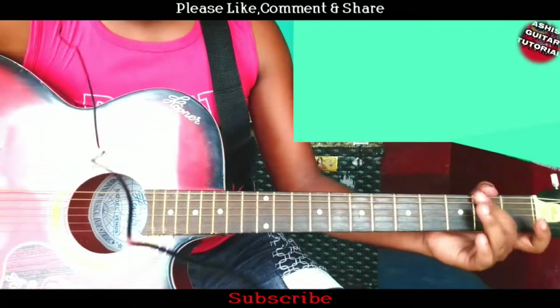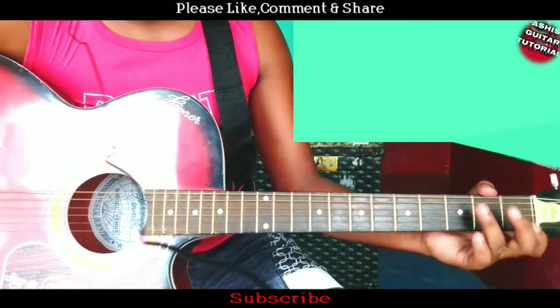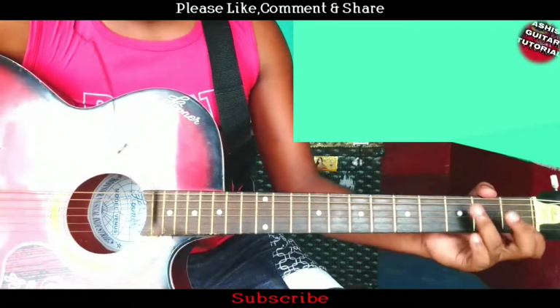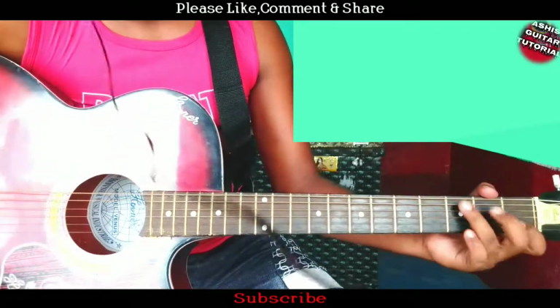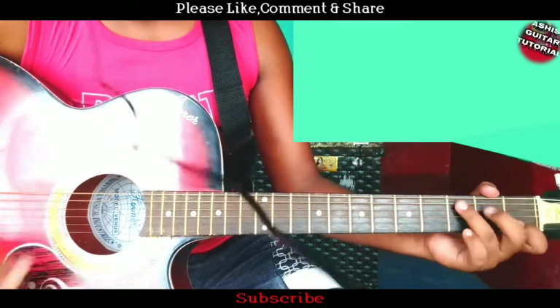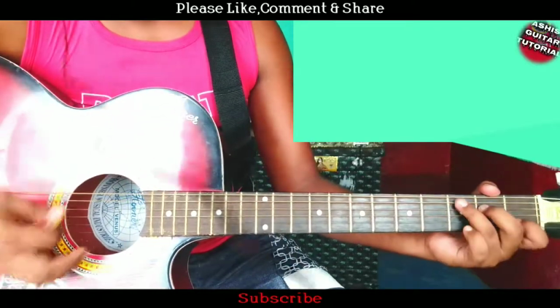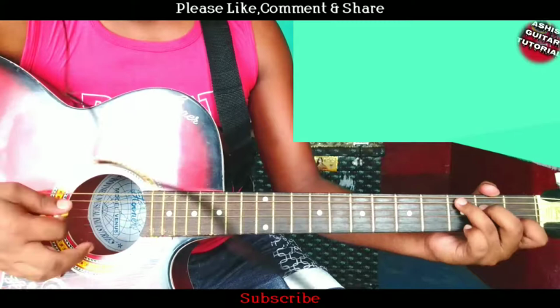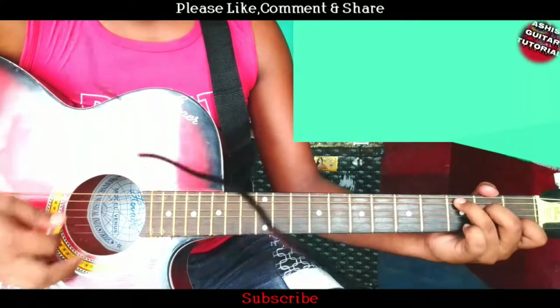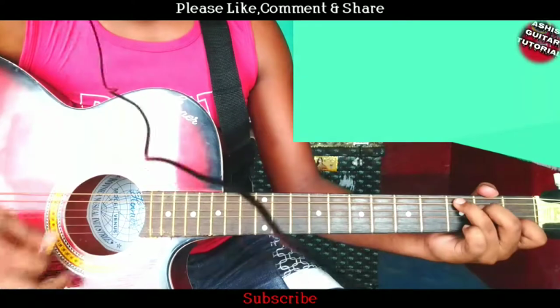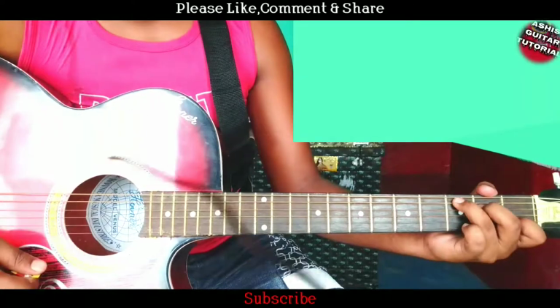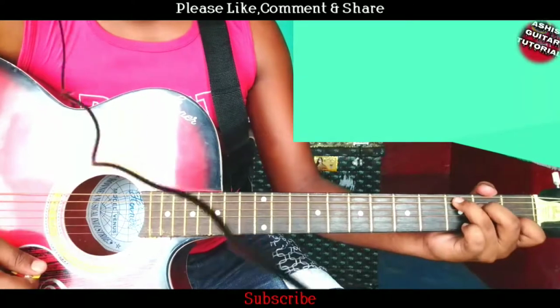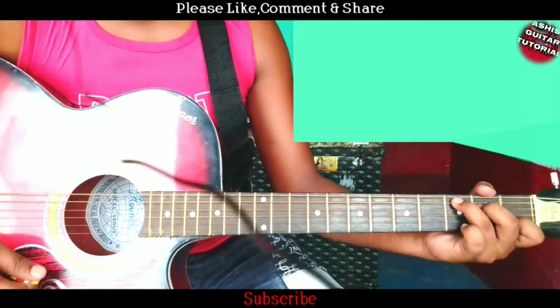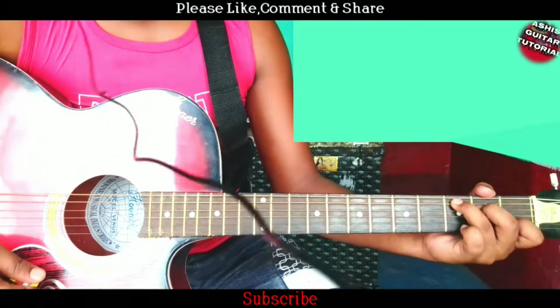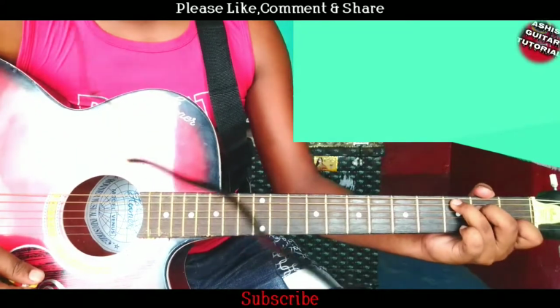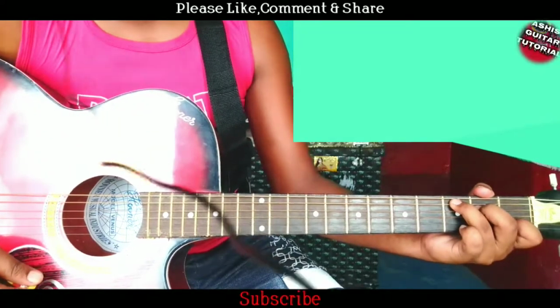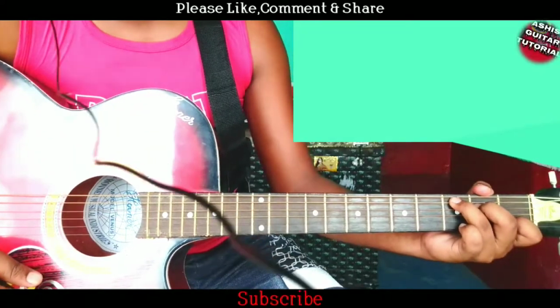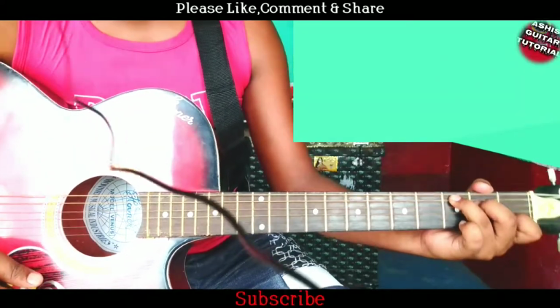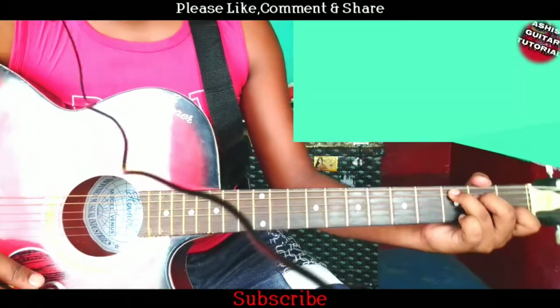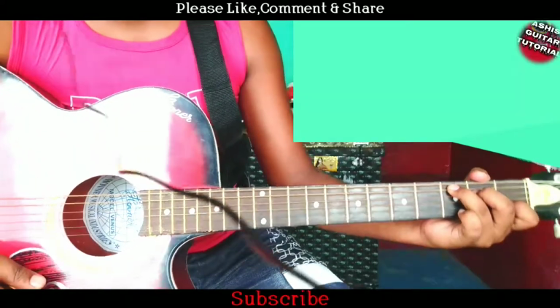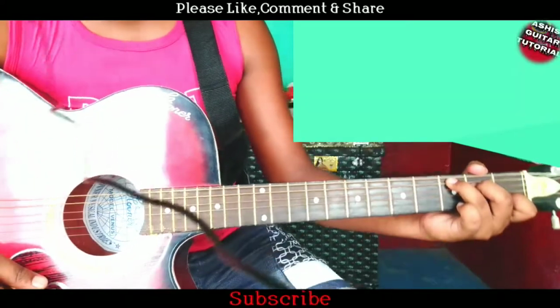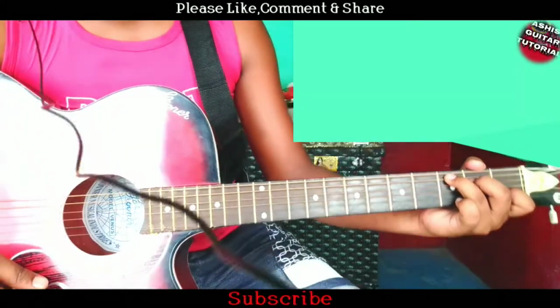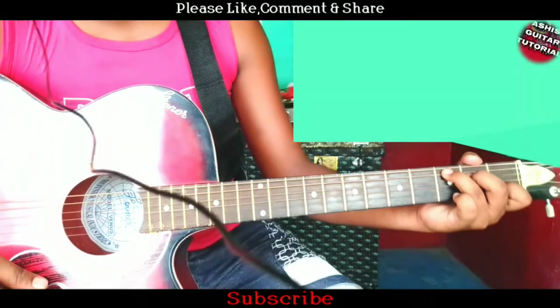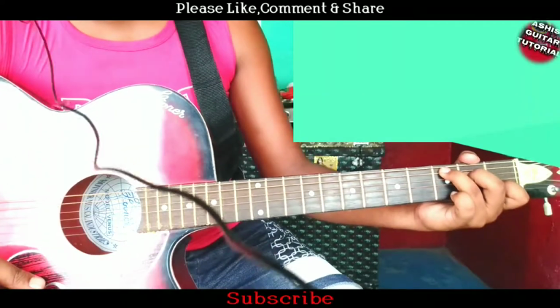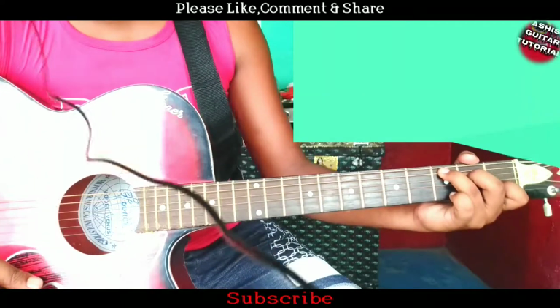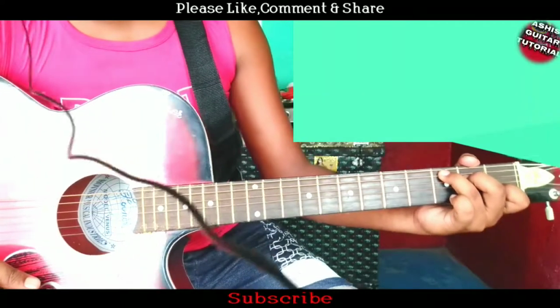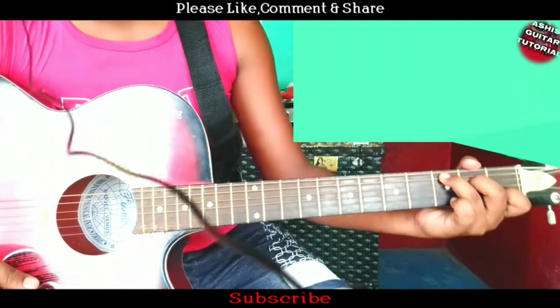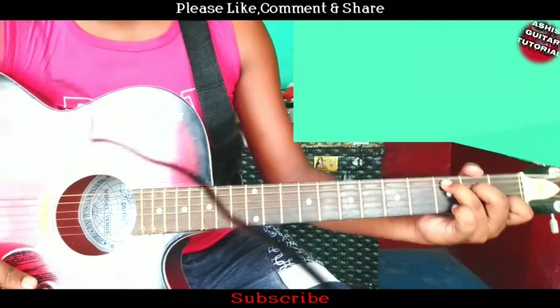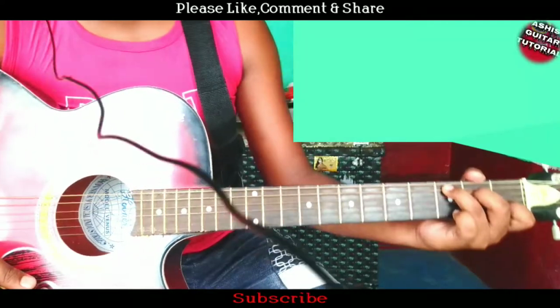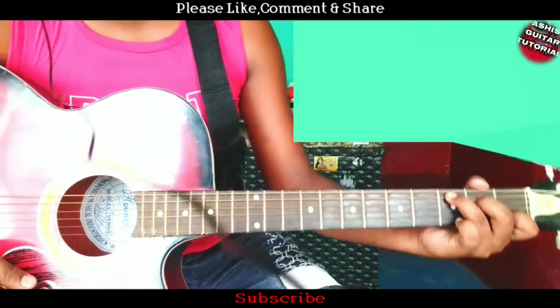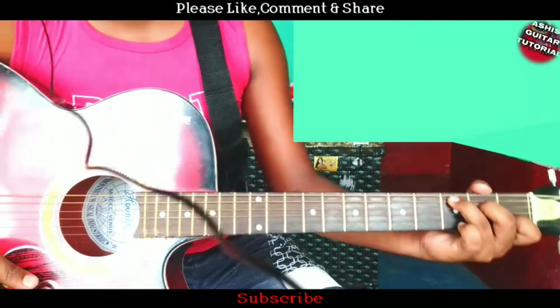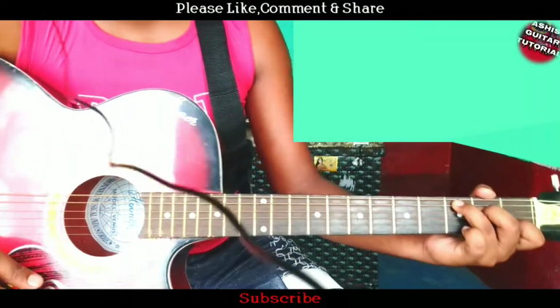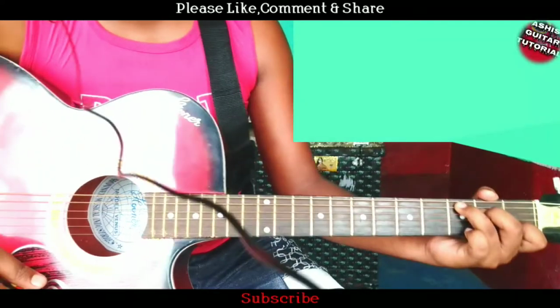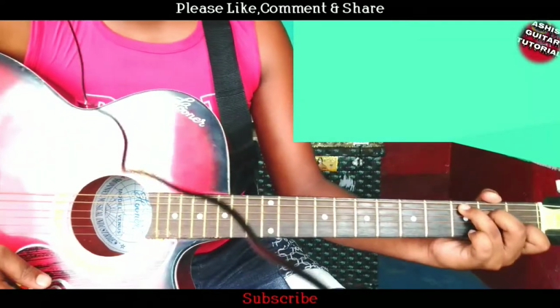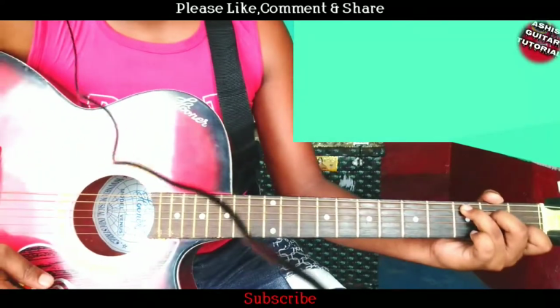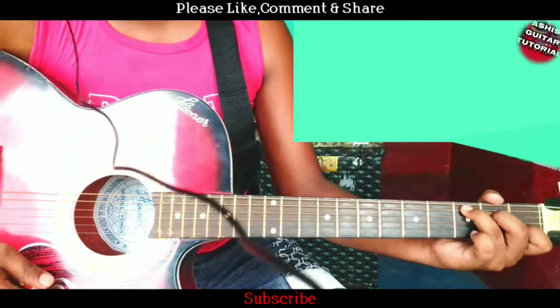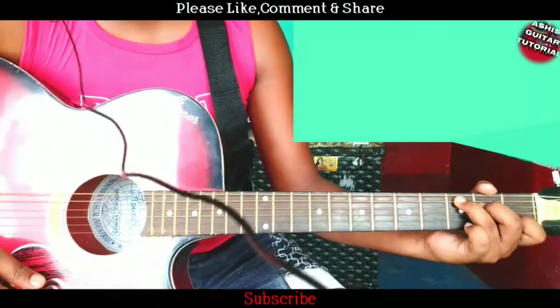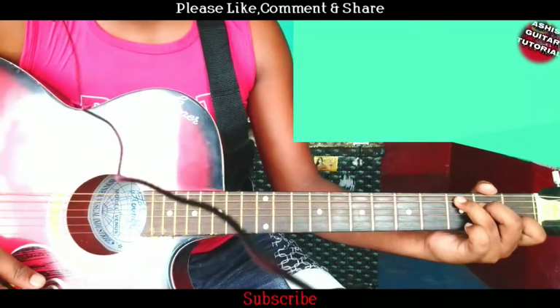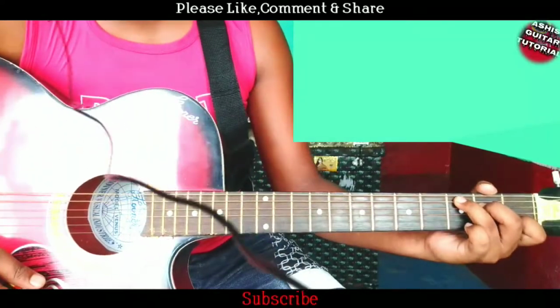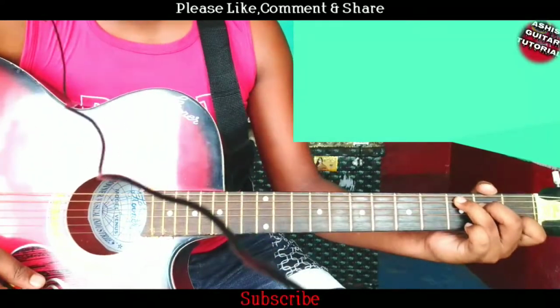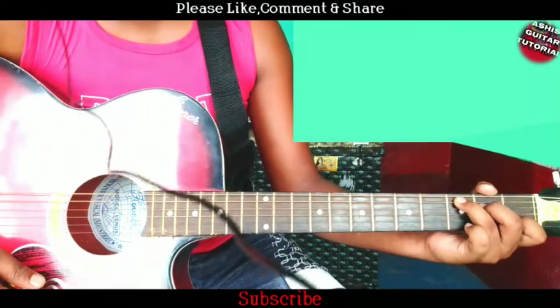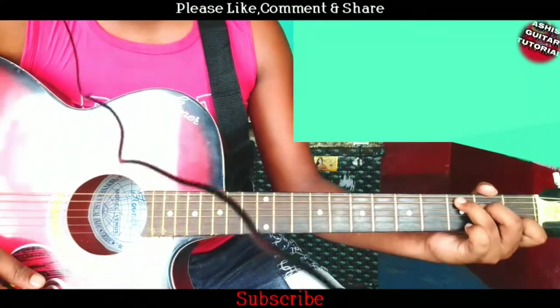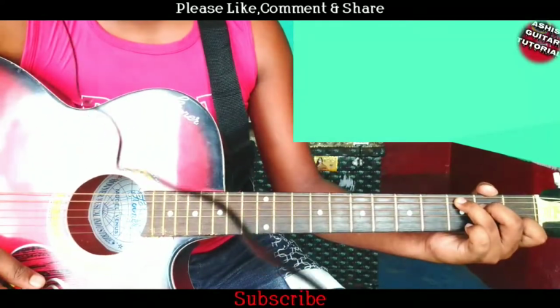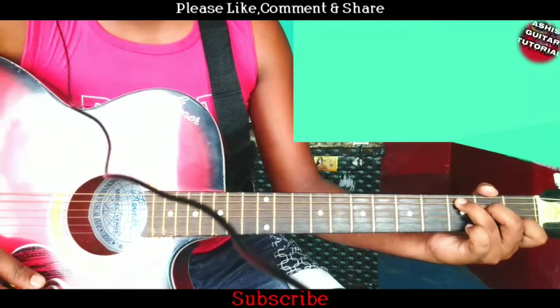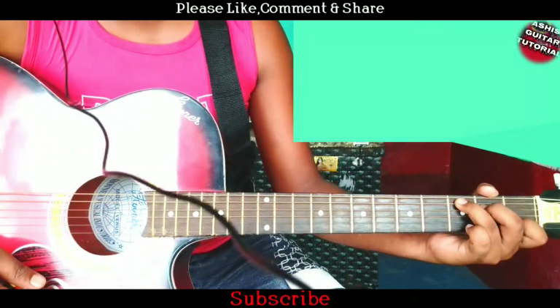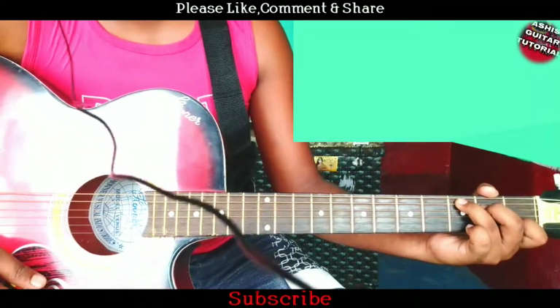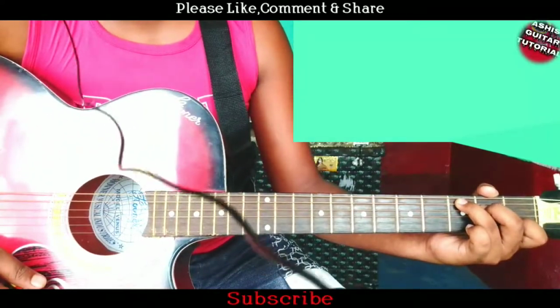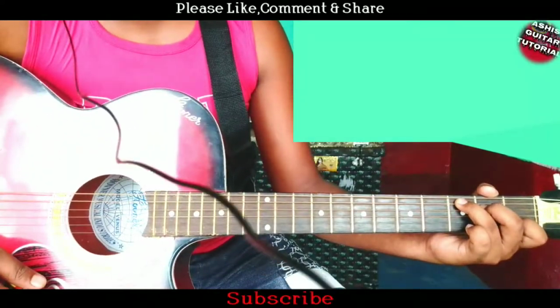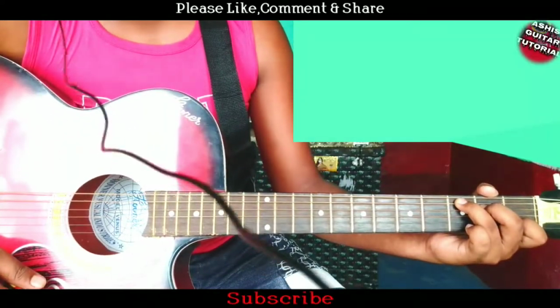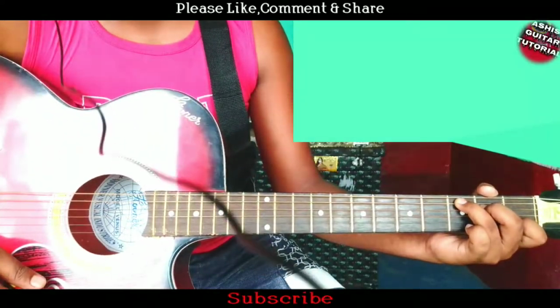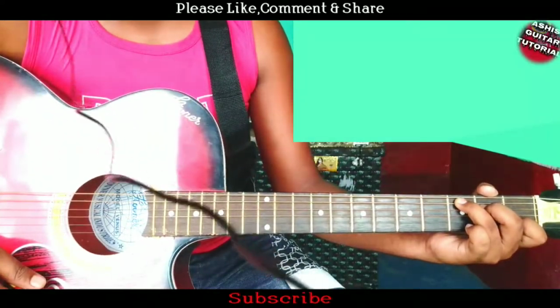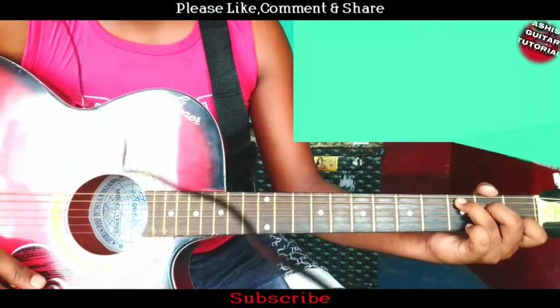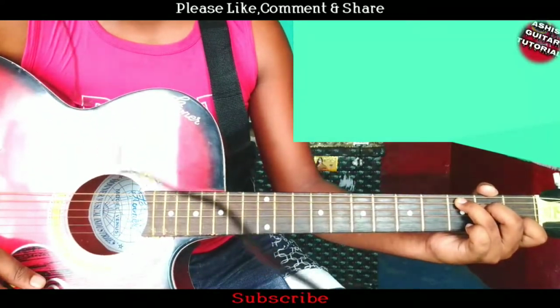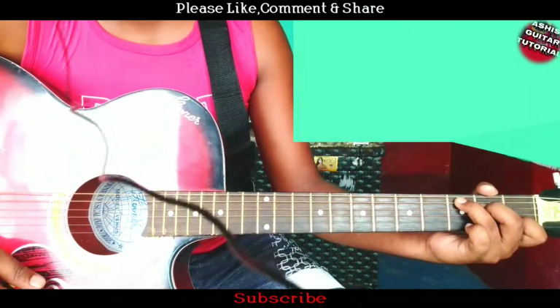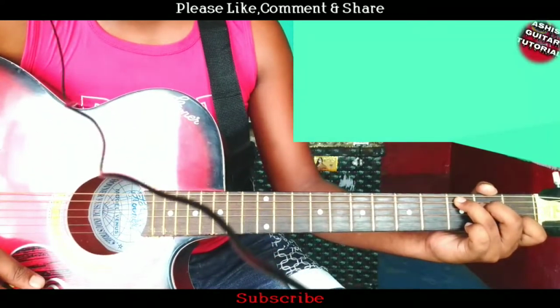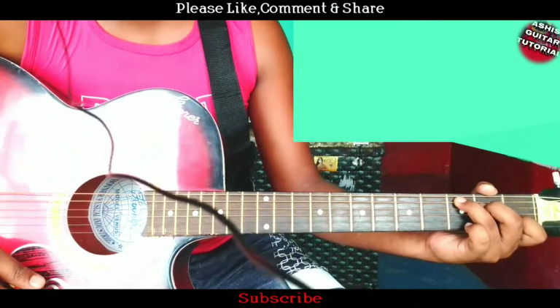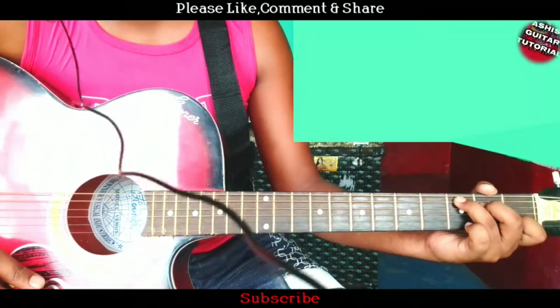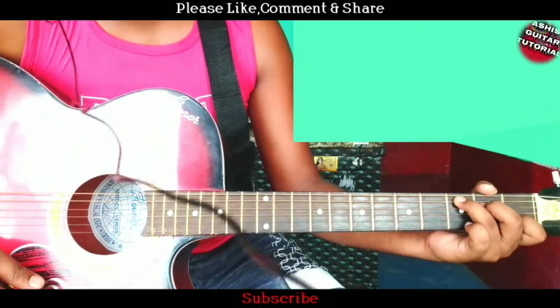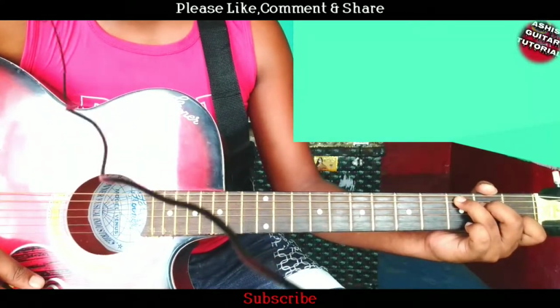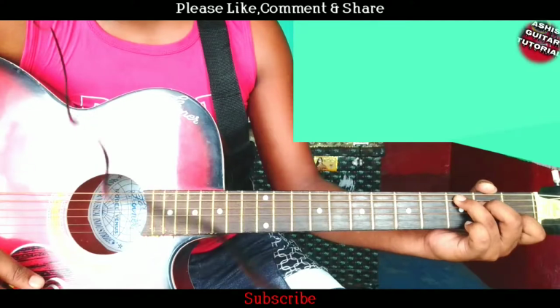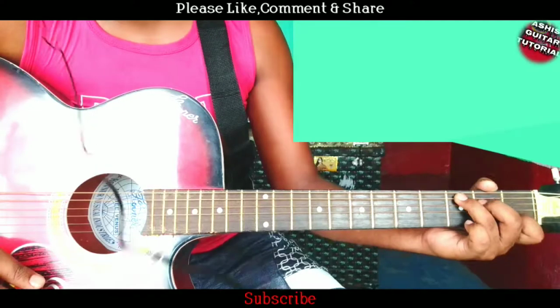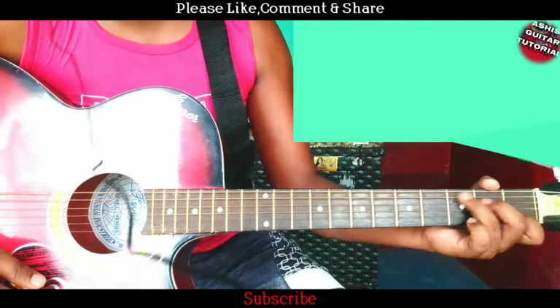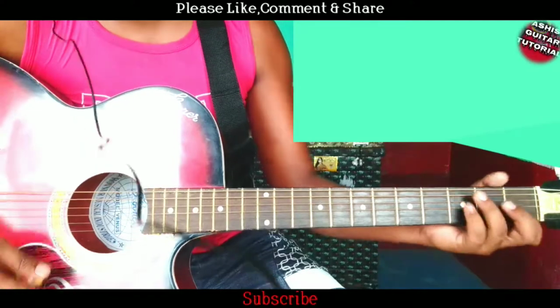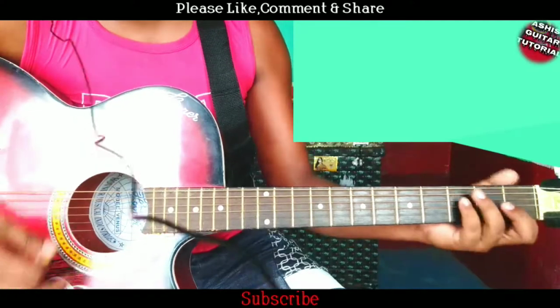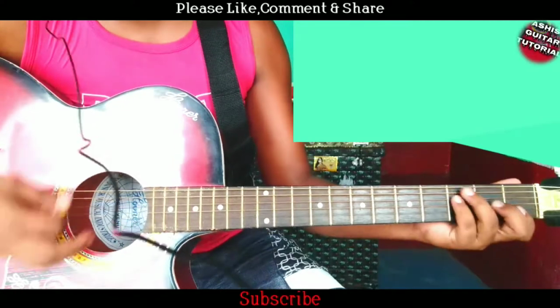Guys, if you like my video please like, comment, and share, and don't forget to subscribe to my channel. Thank you.